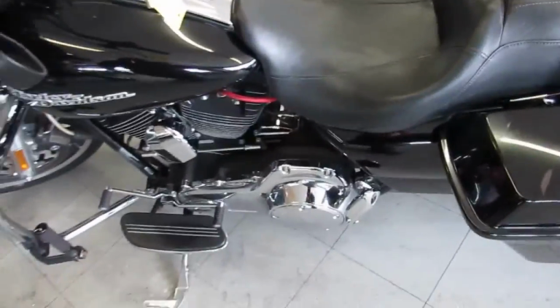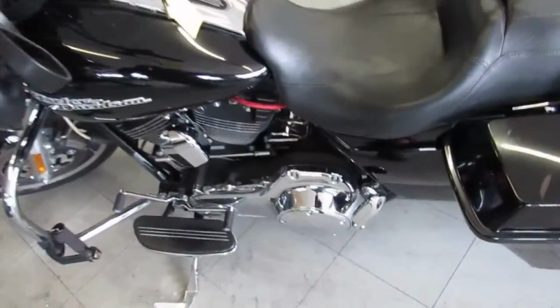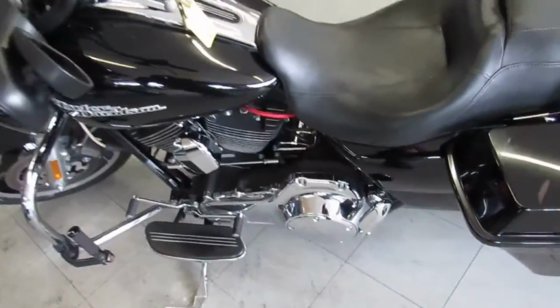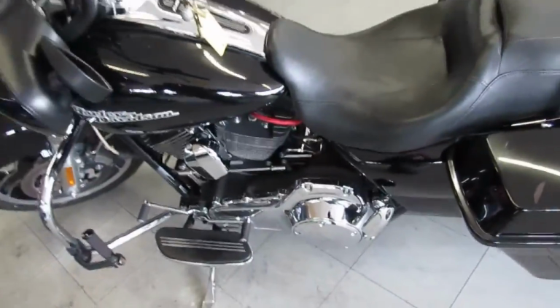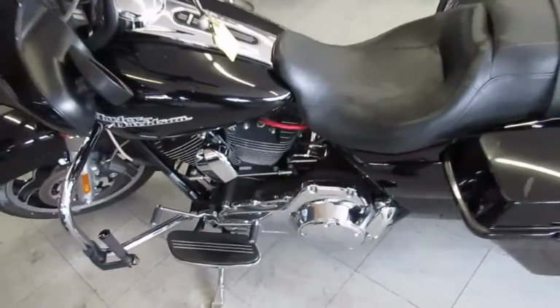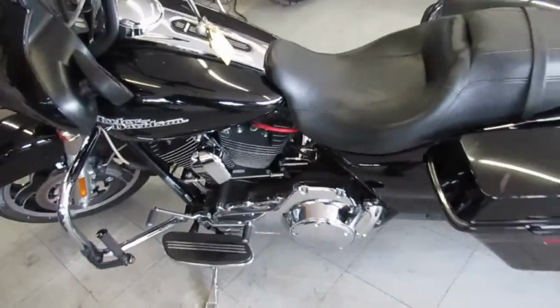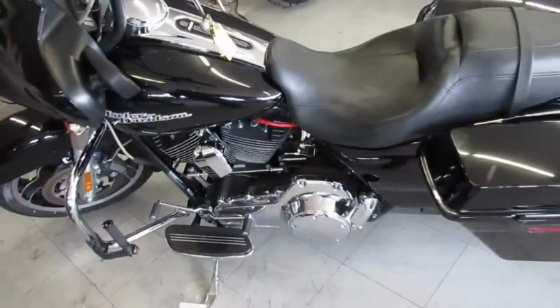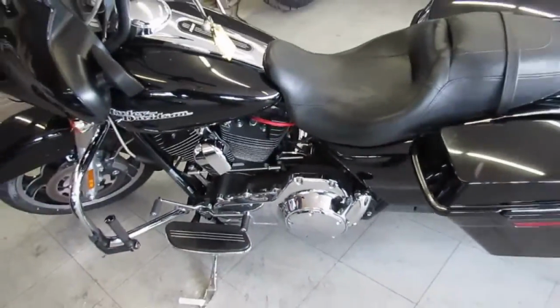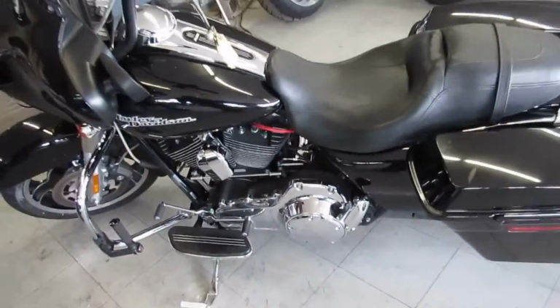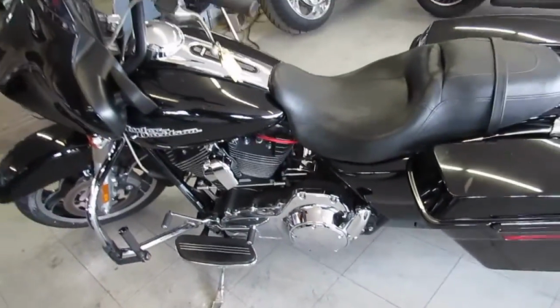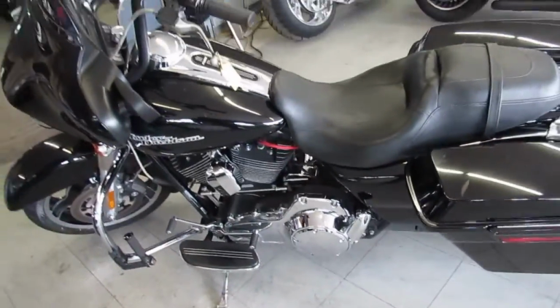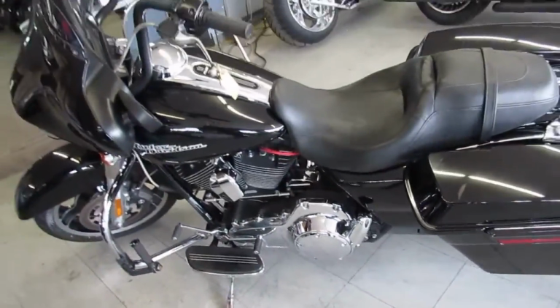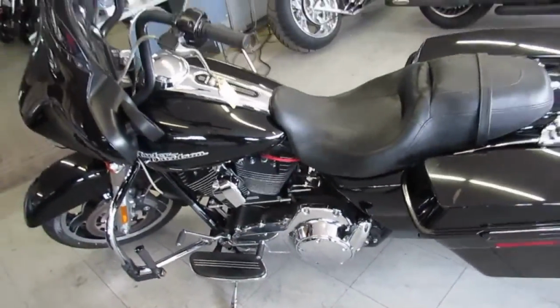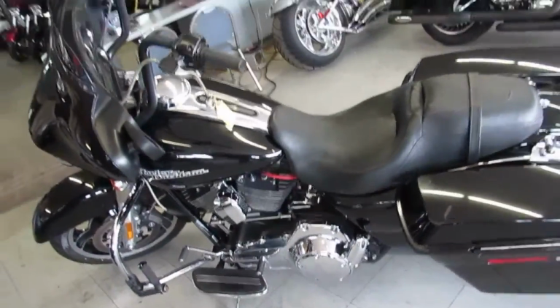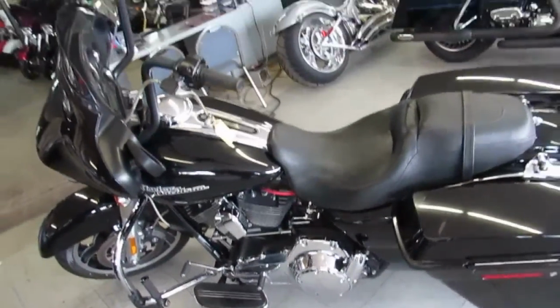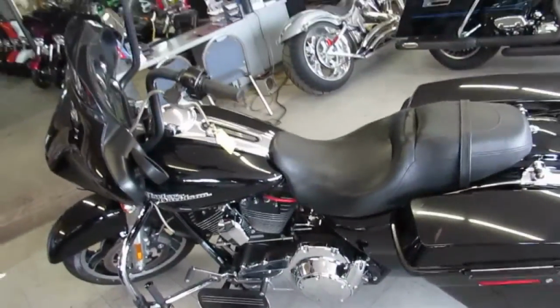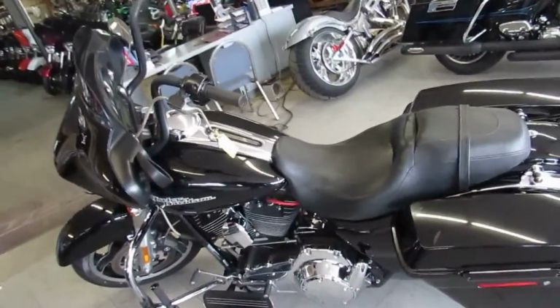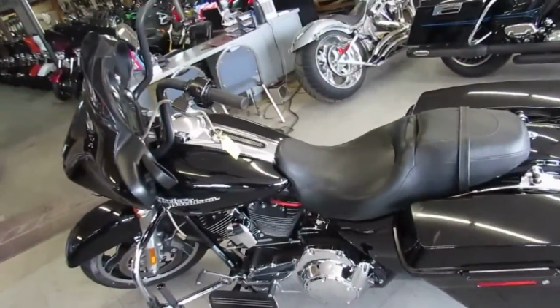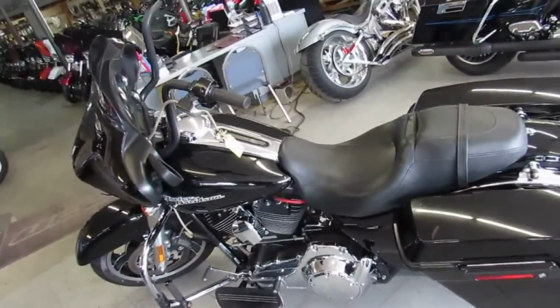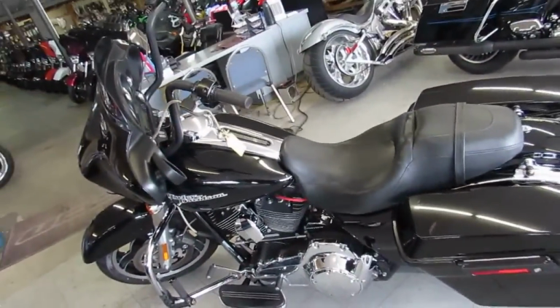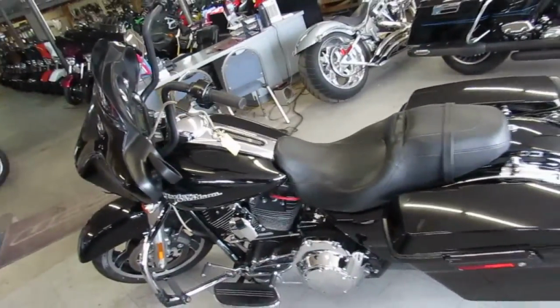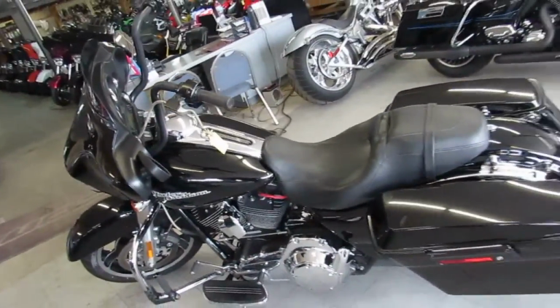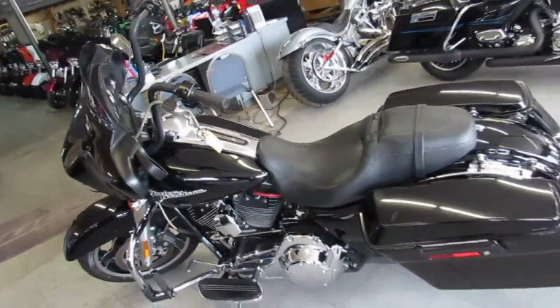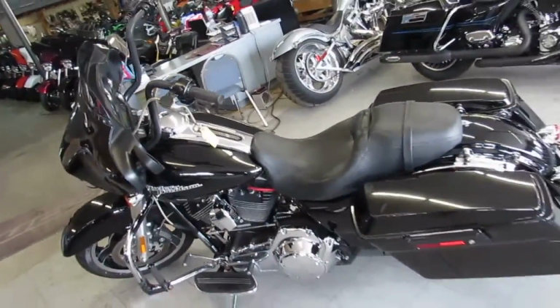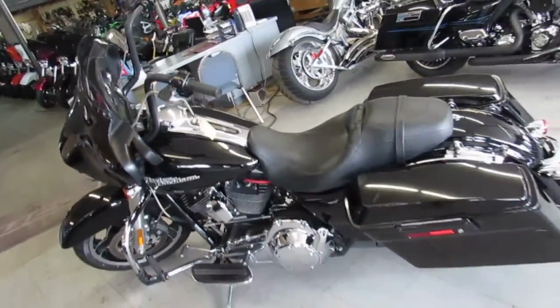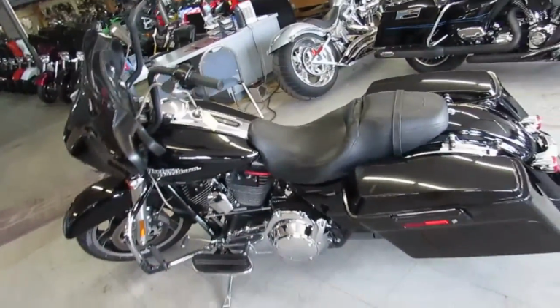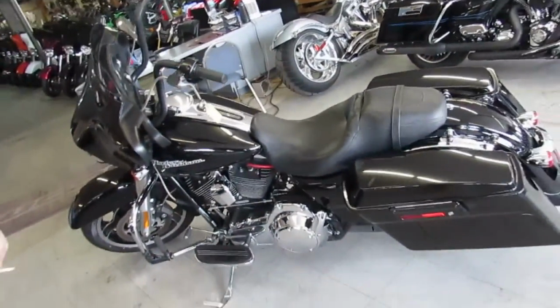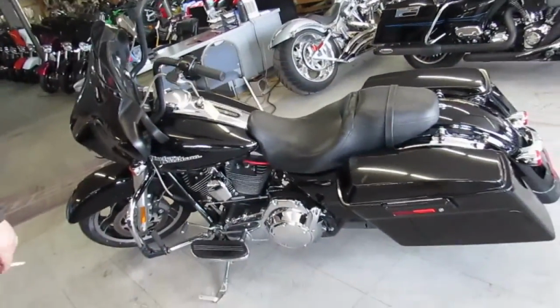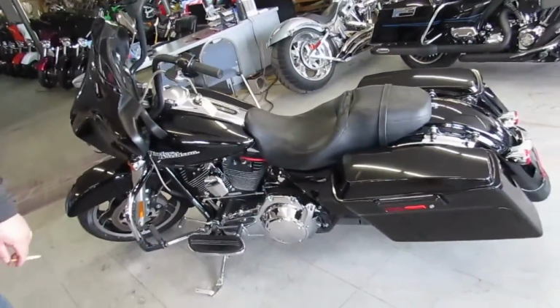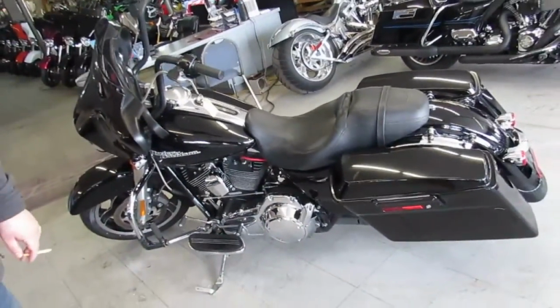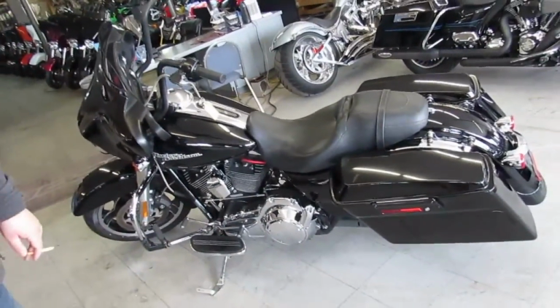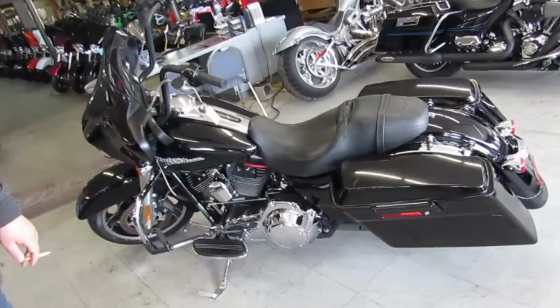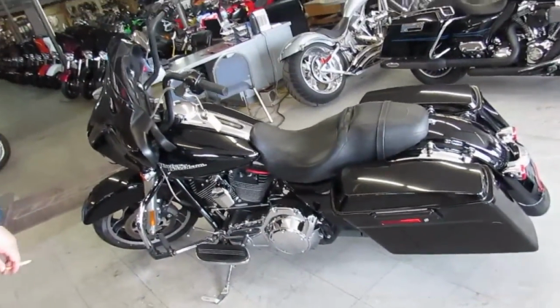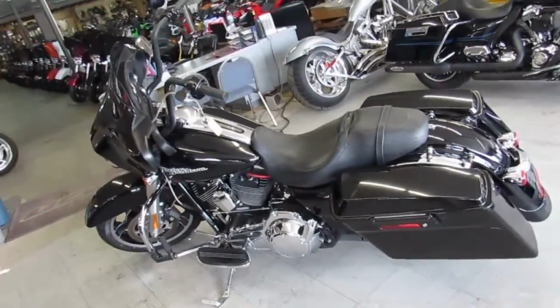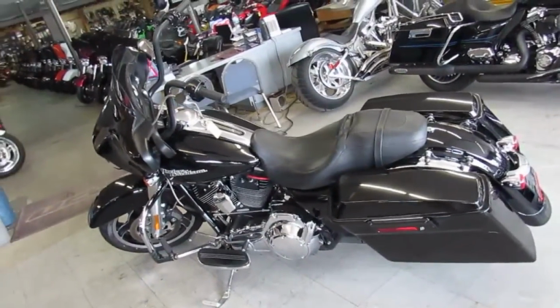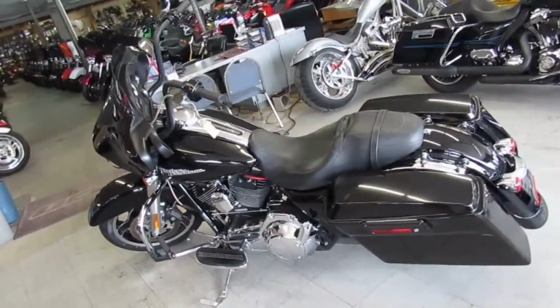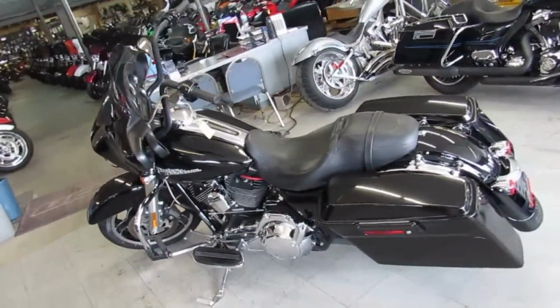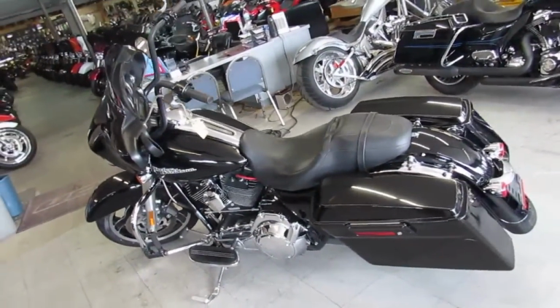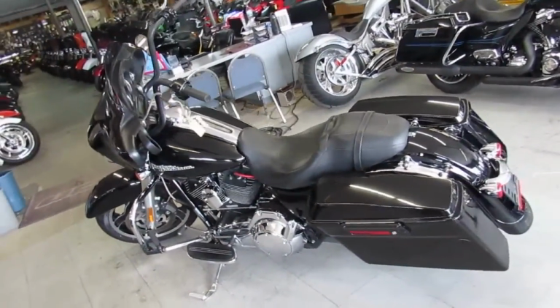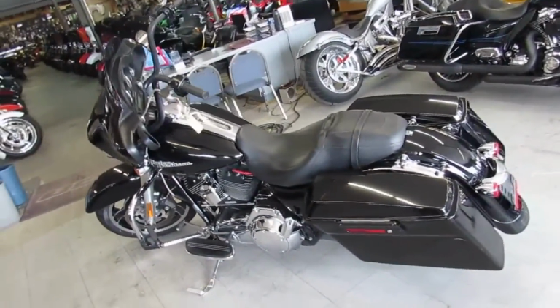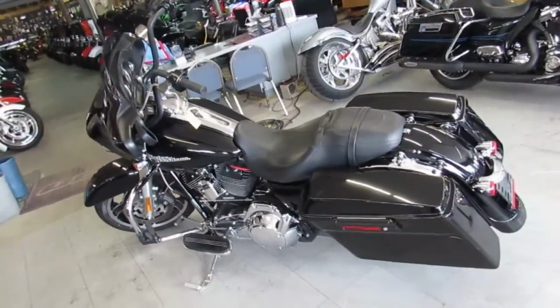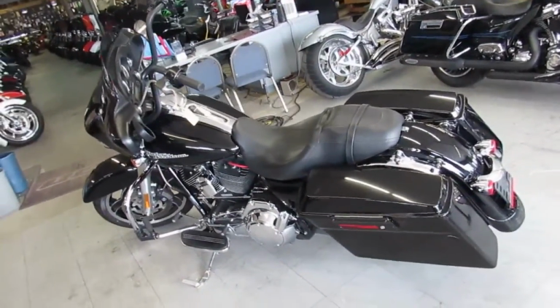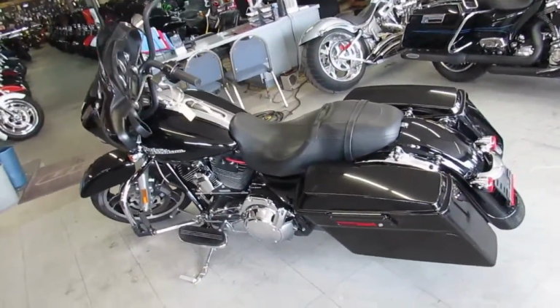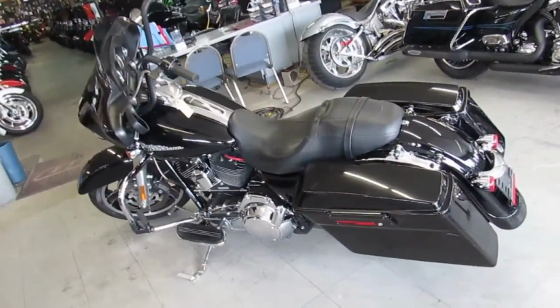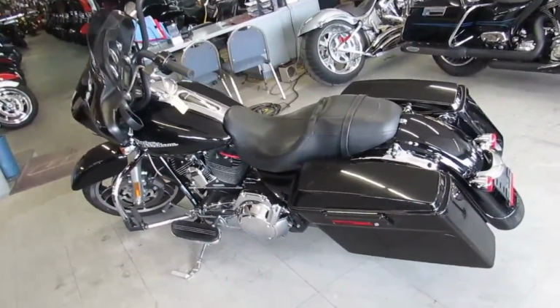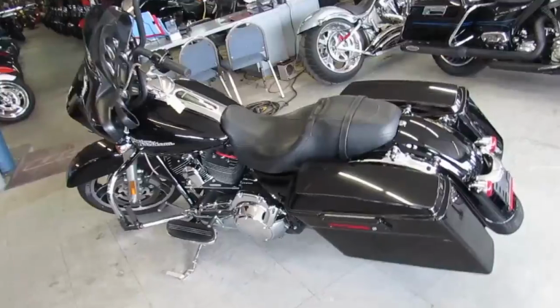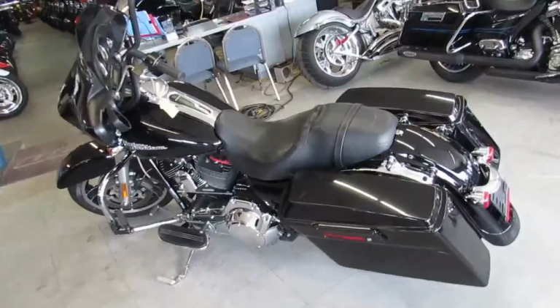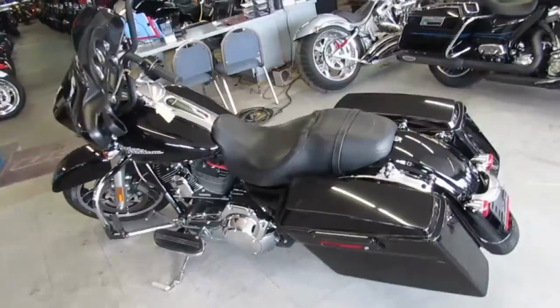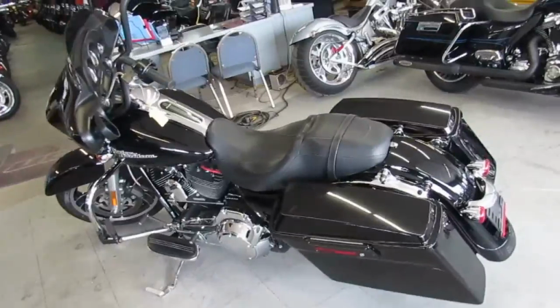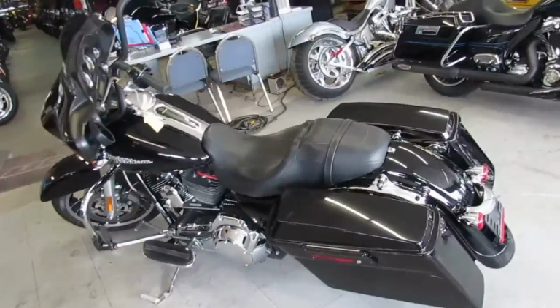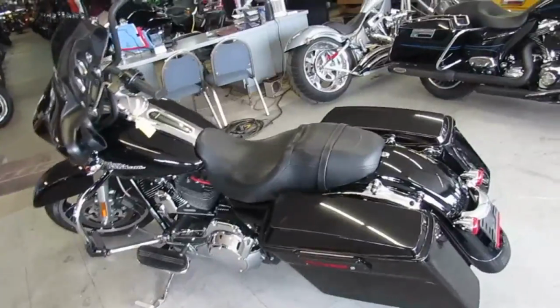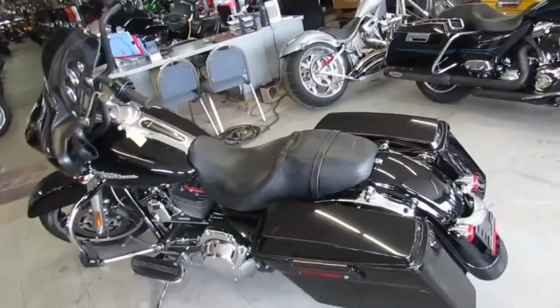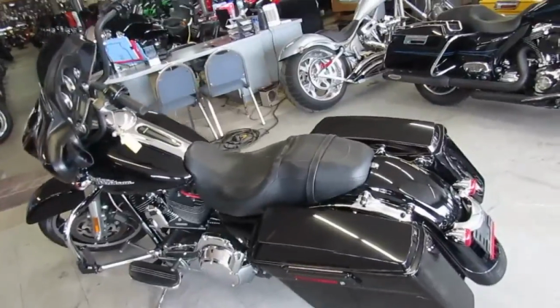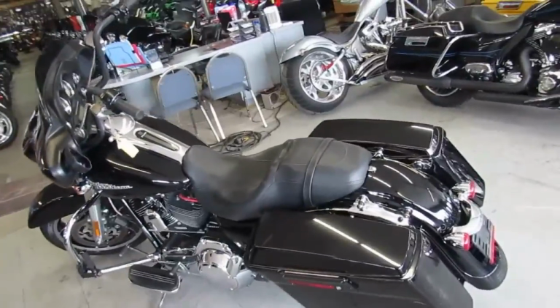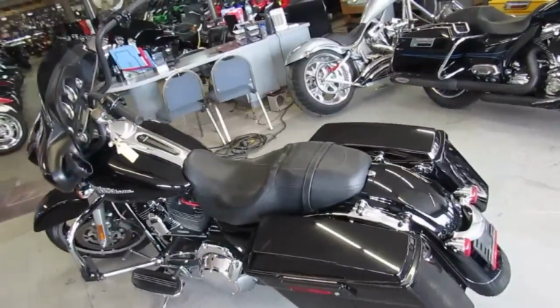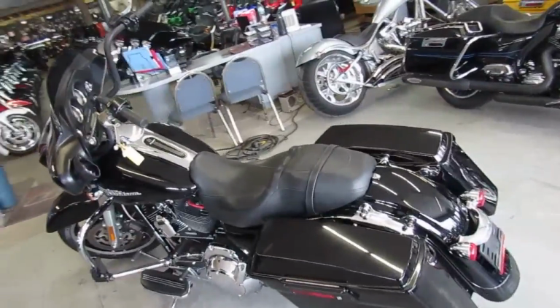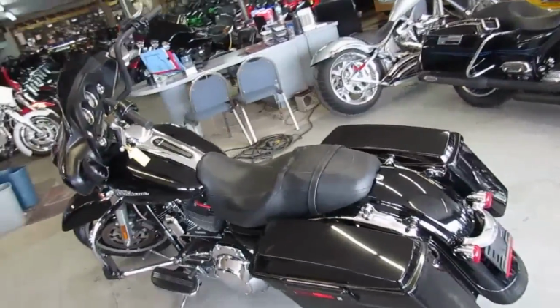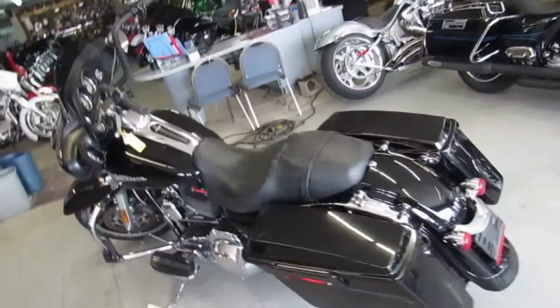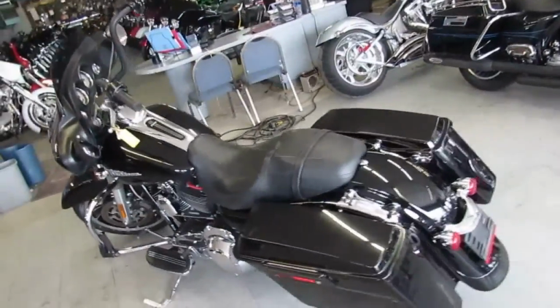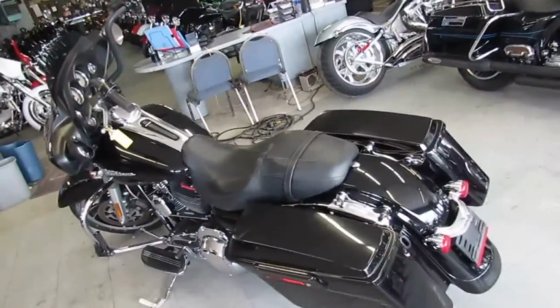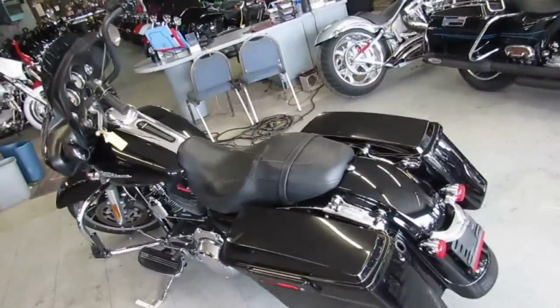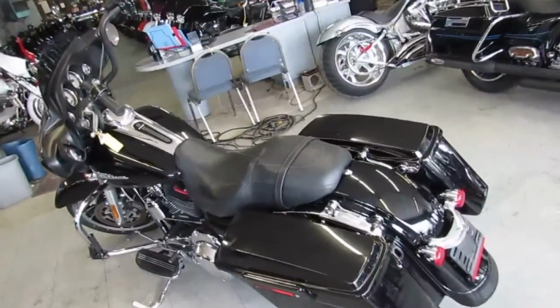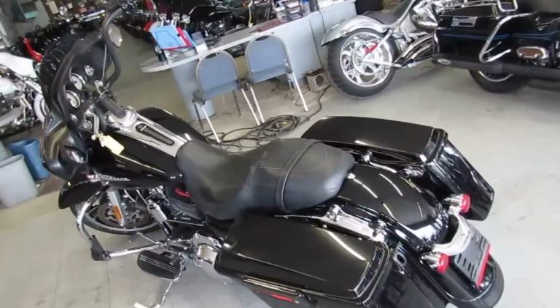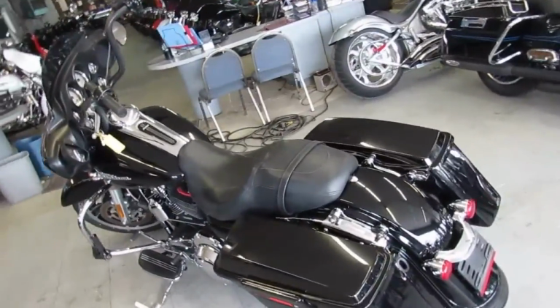It's got the Vance & Hines turn-down exhaust and Vance & Hines air intake. It runs strong and needs nothing — all for only $13,900.